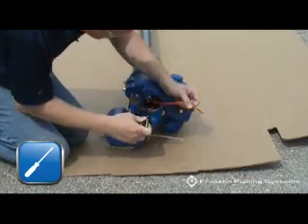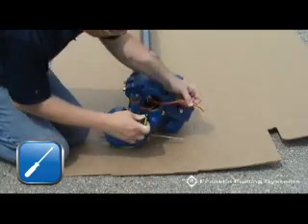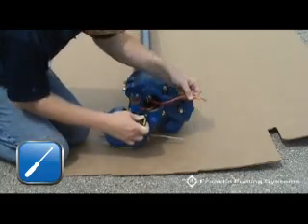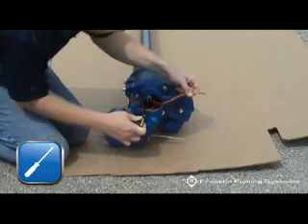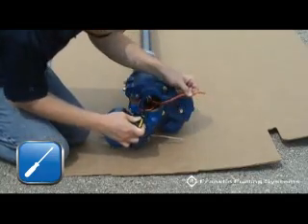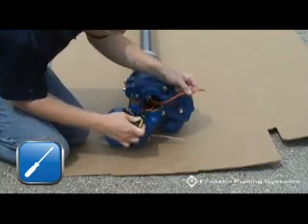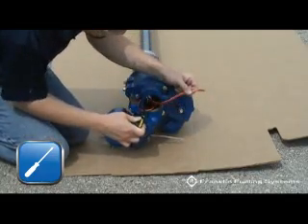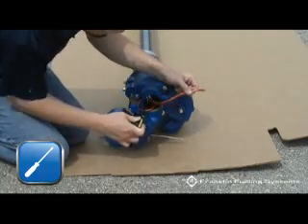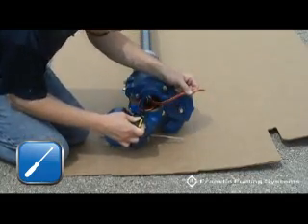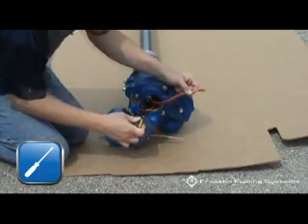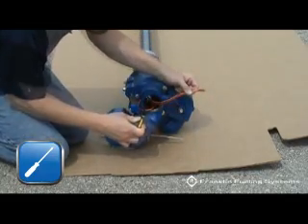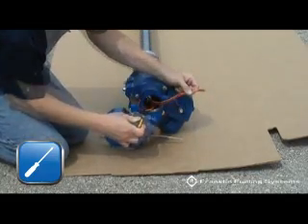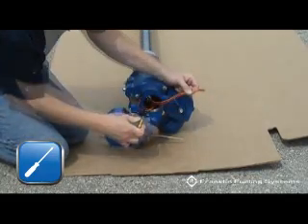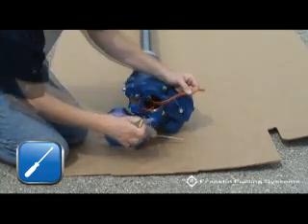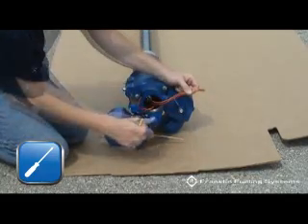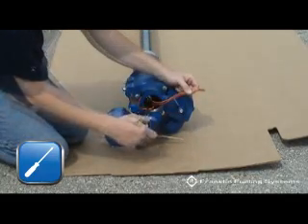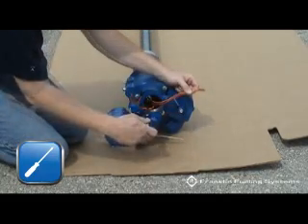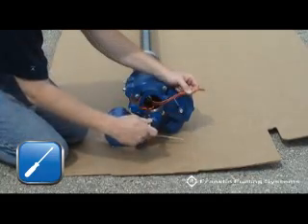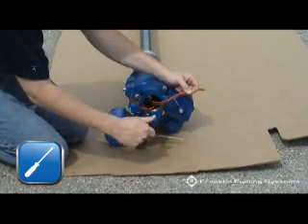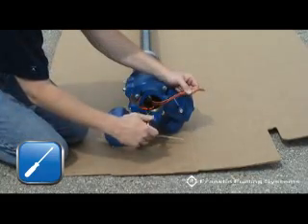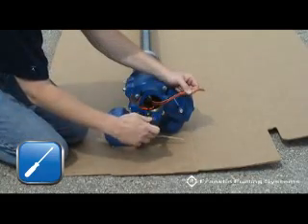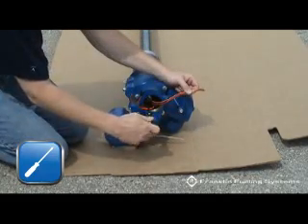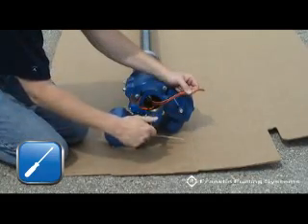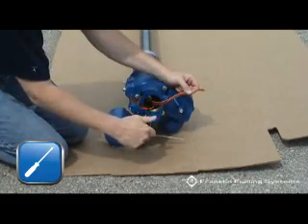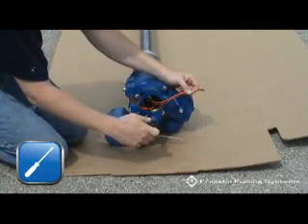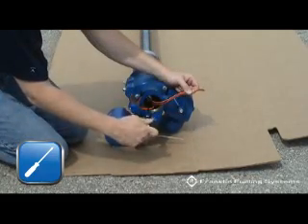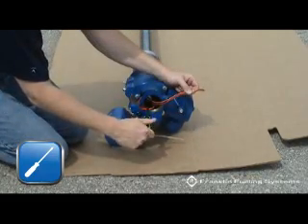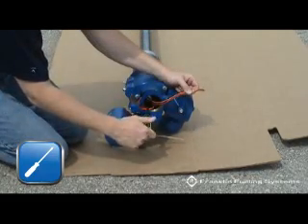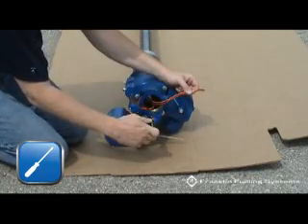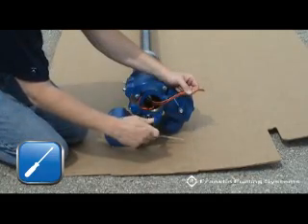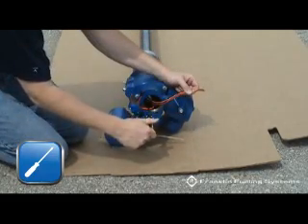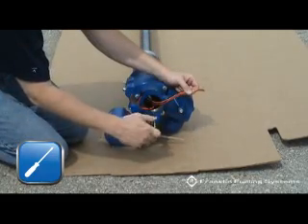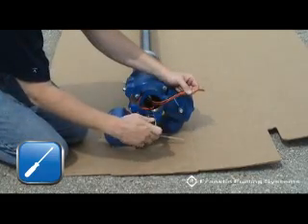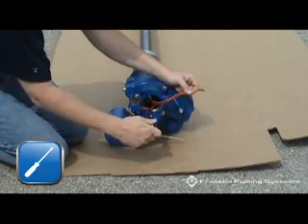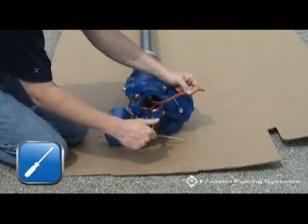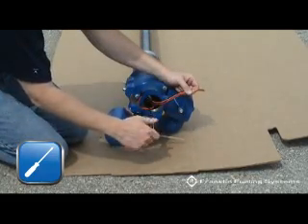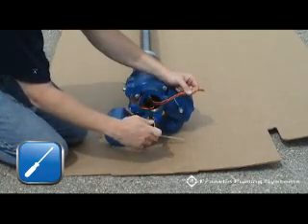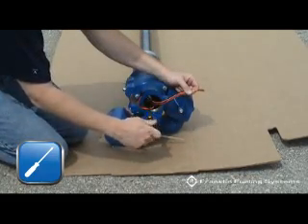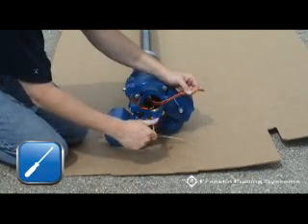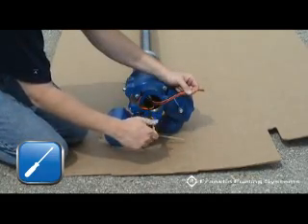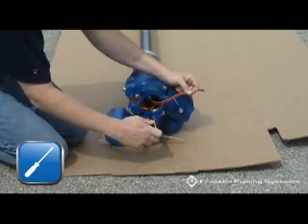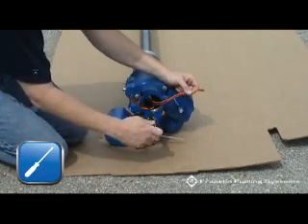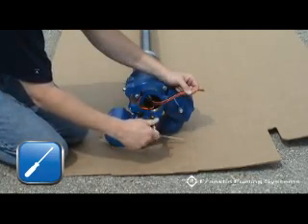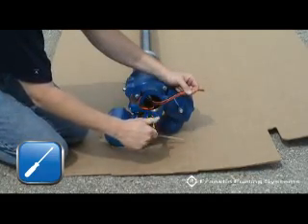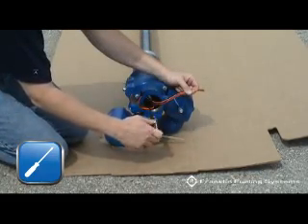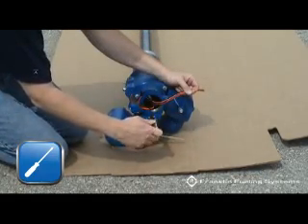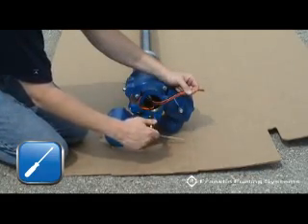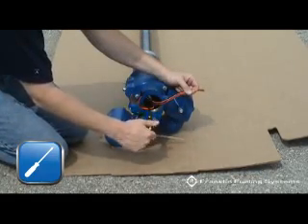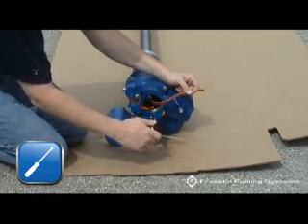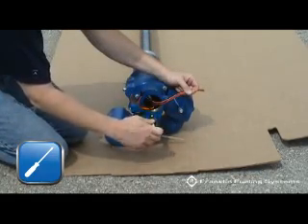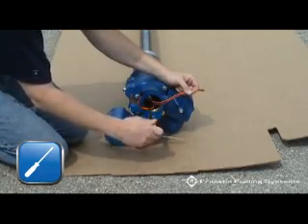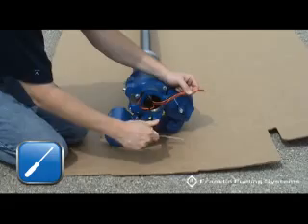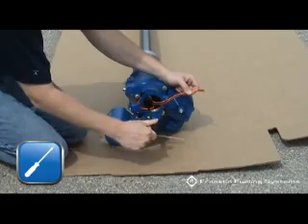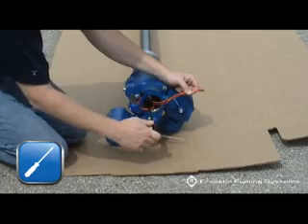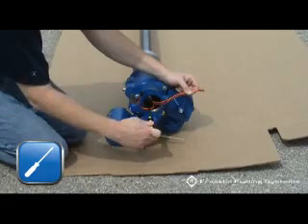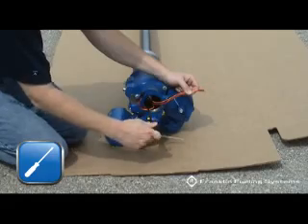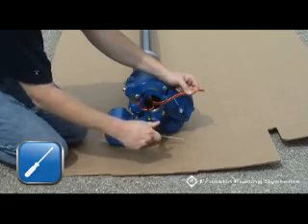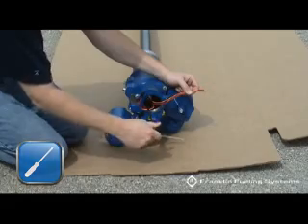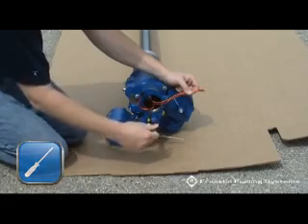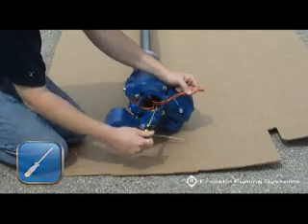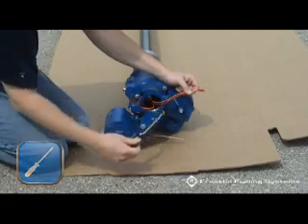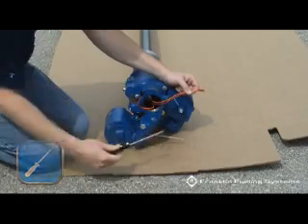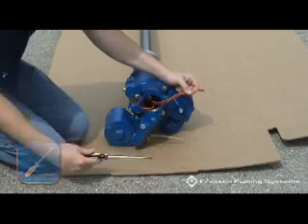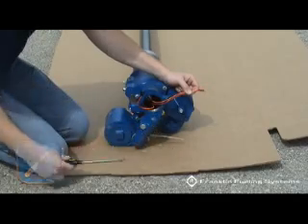Tighten the screw in the center of the contractor's plug. This will secure the plug into the seating area.